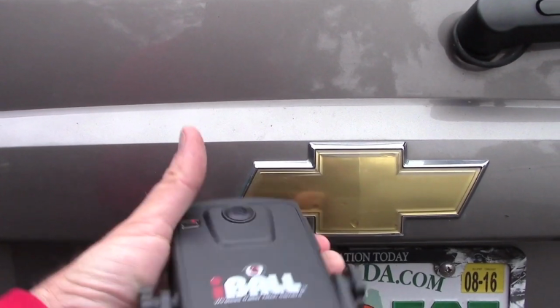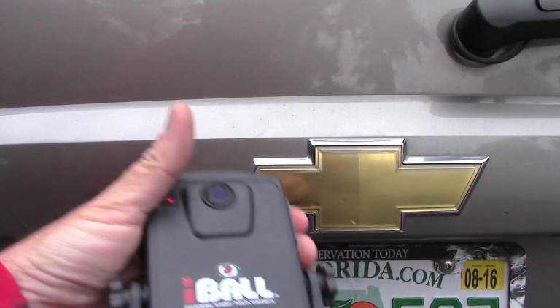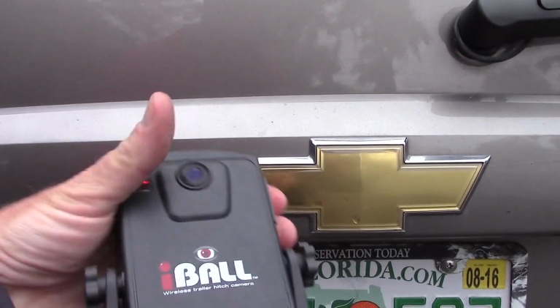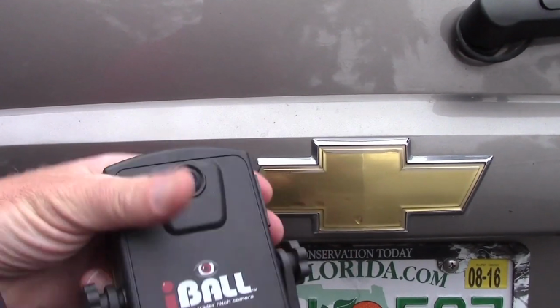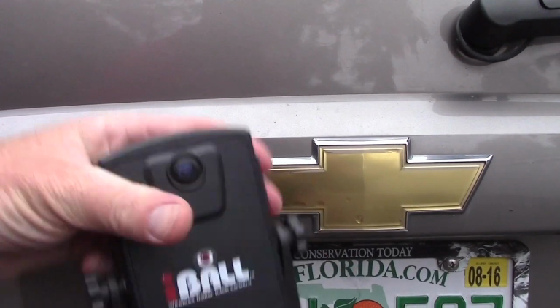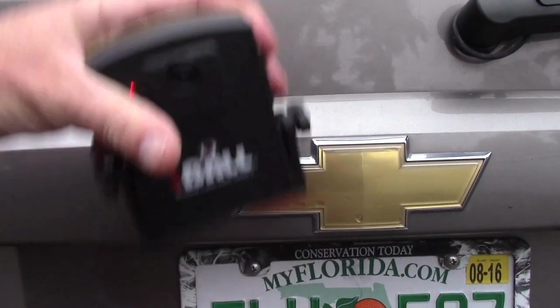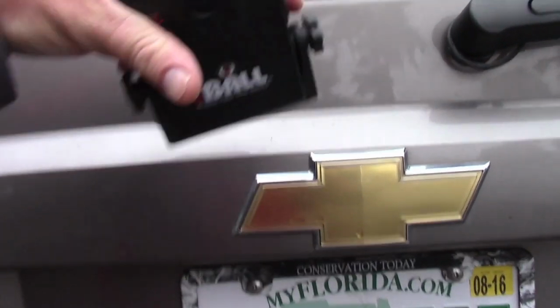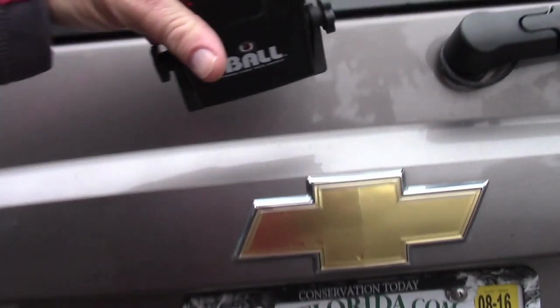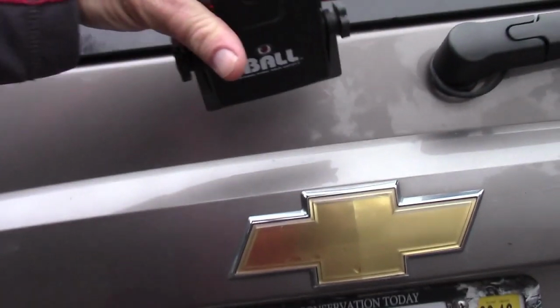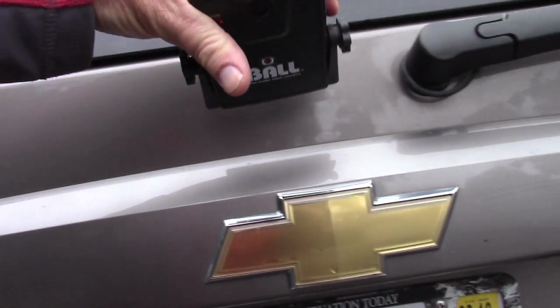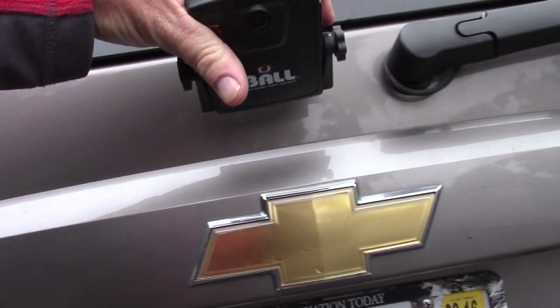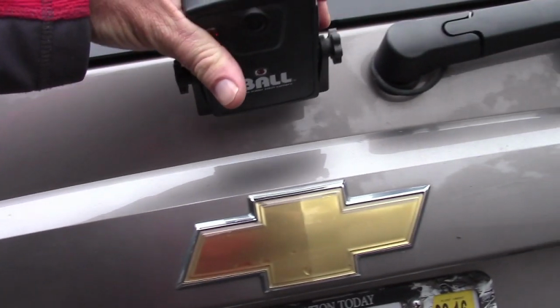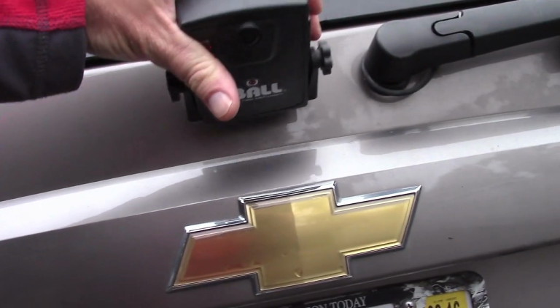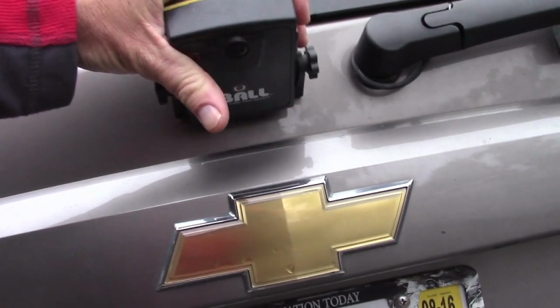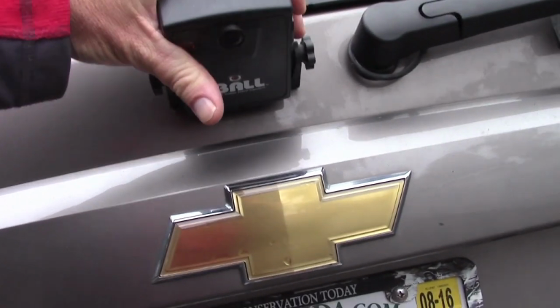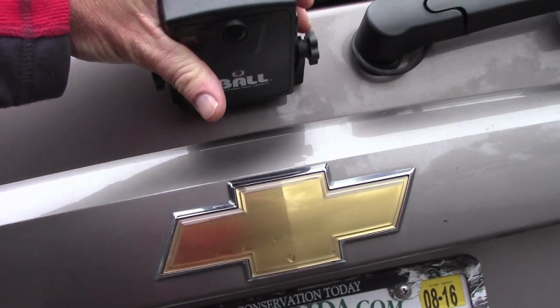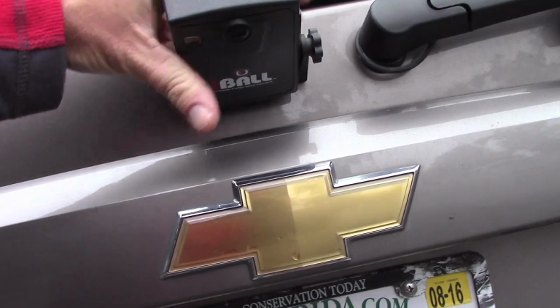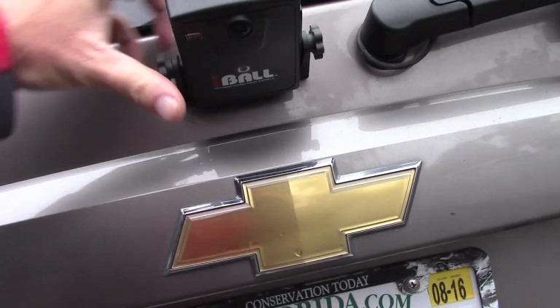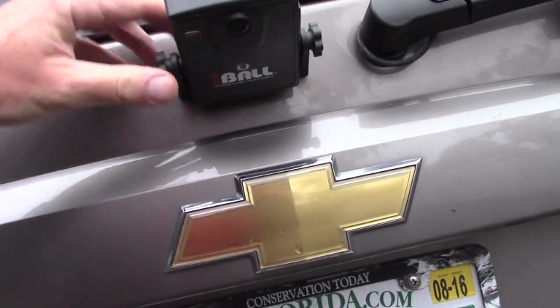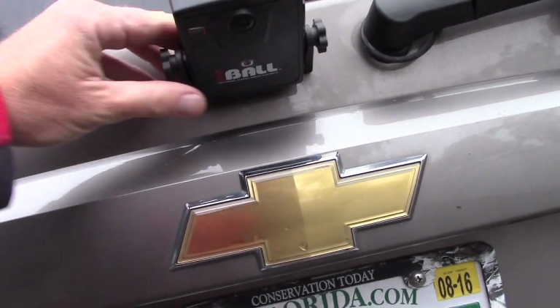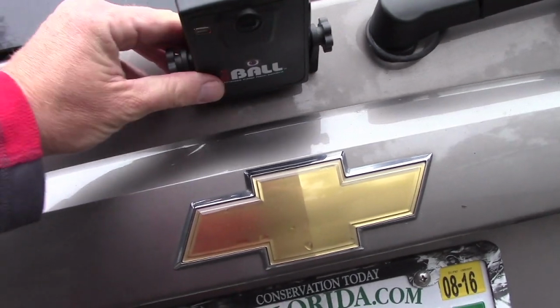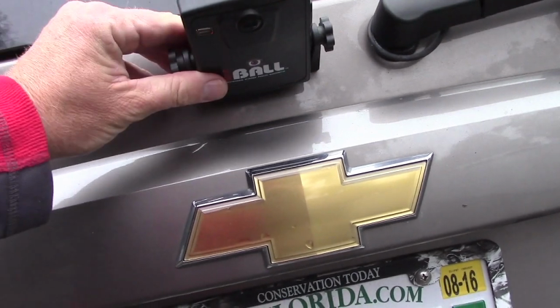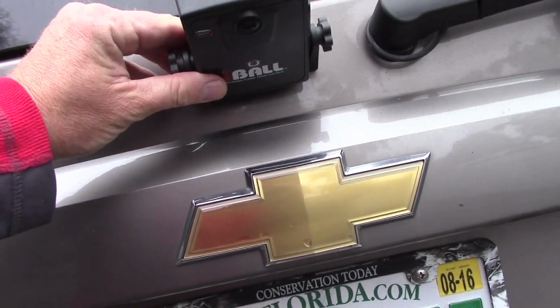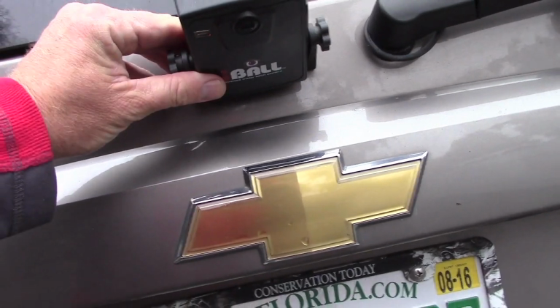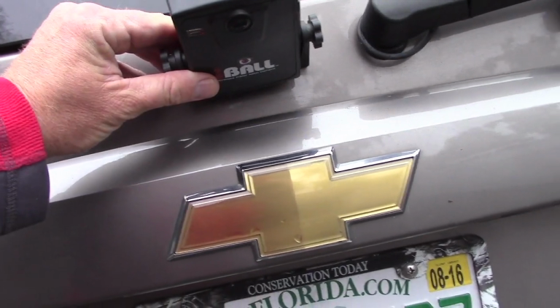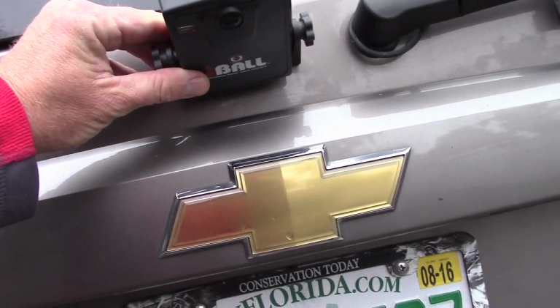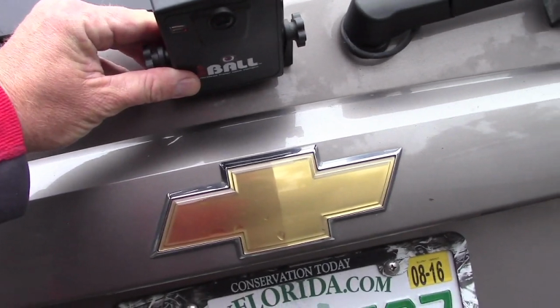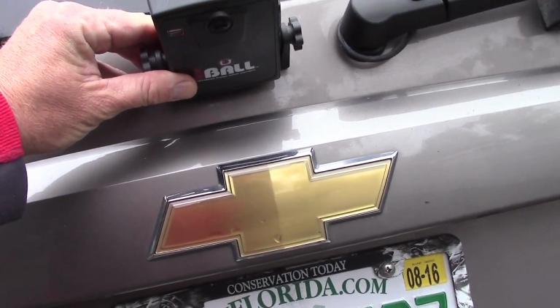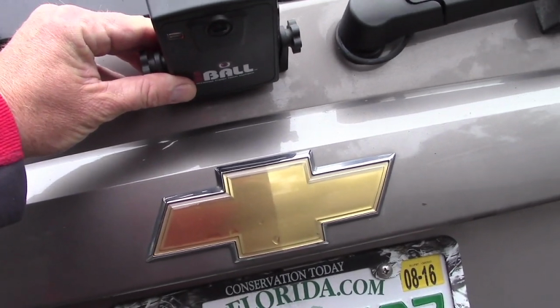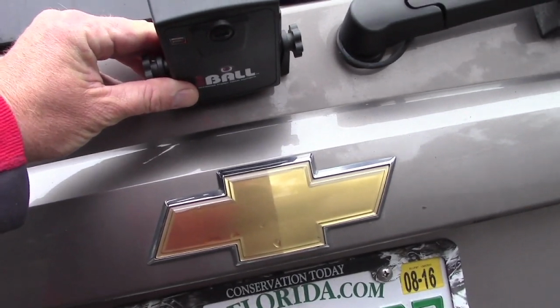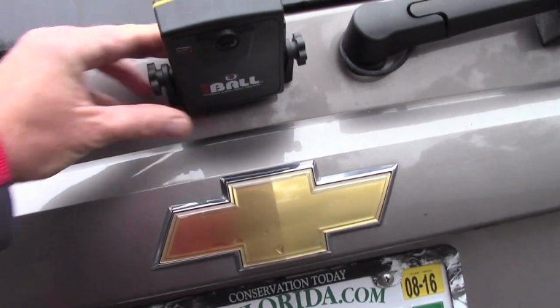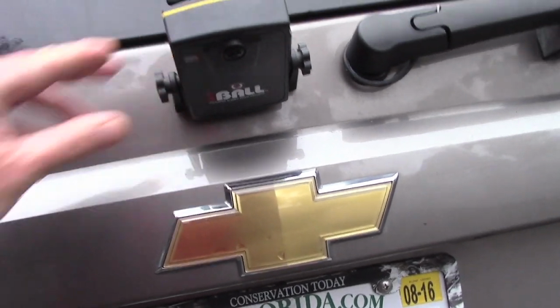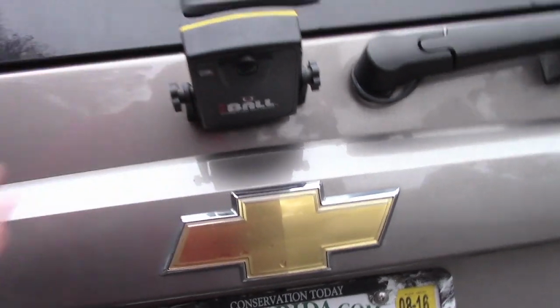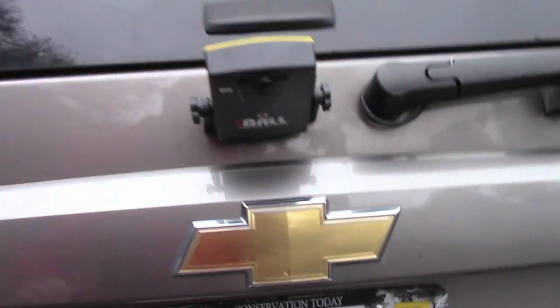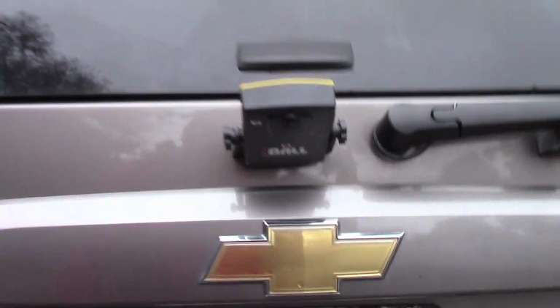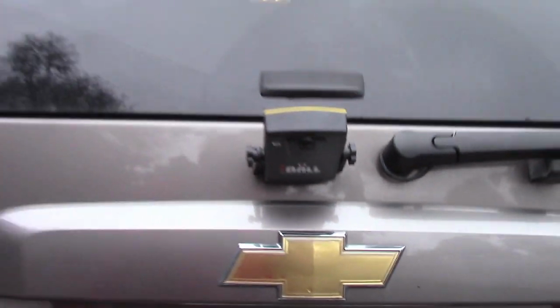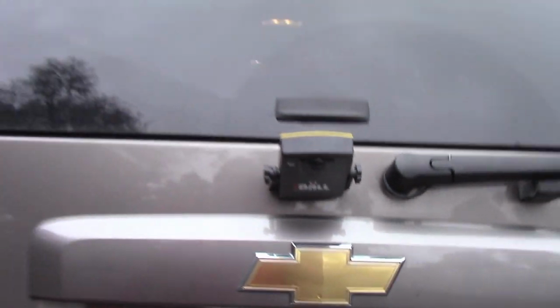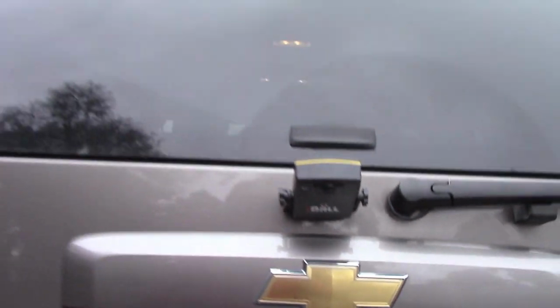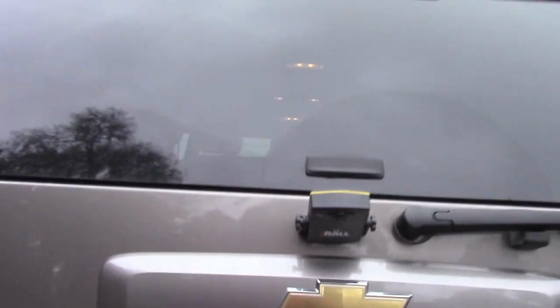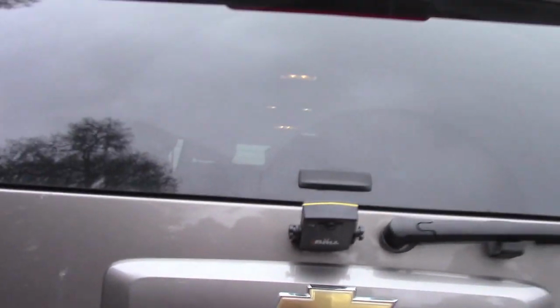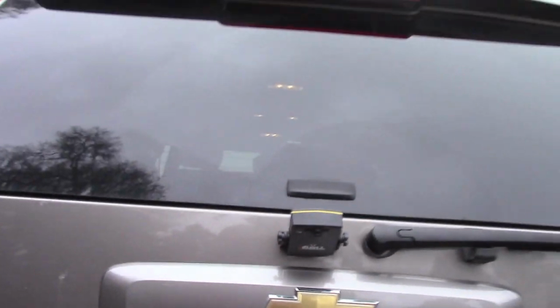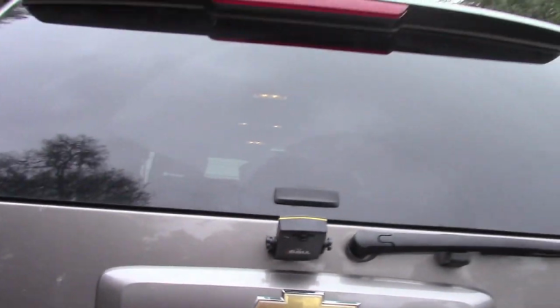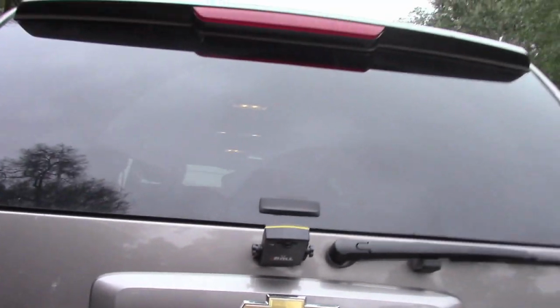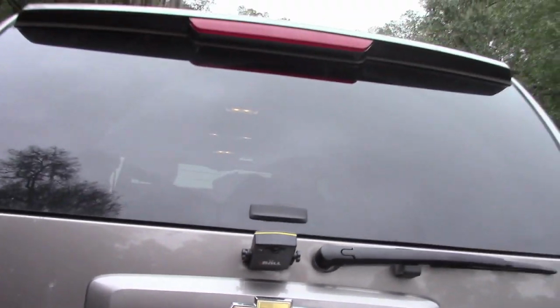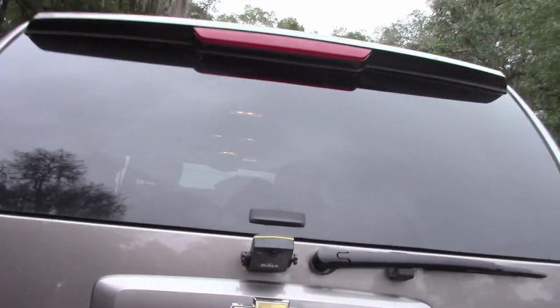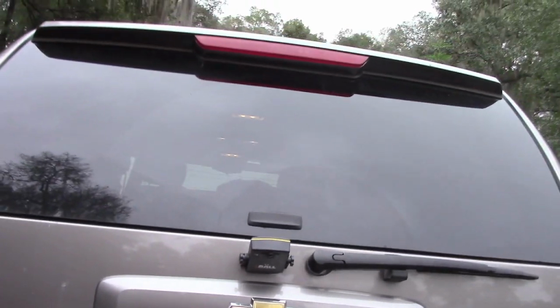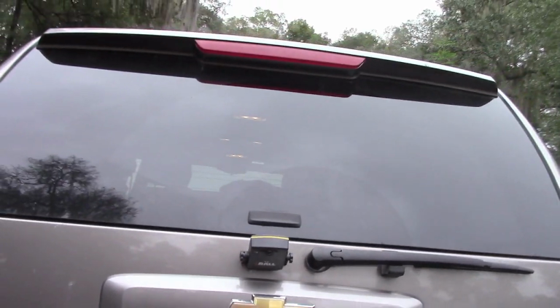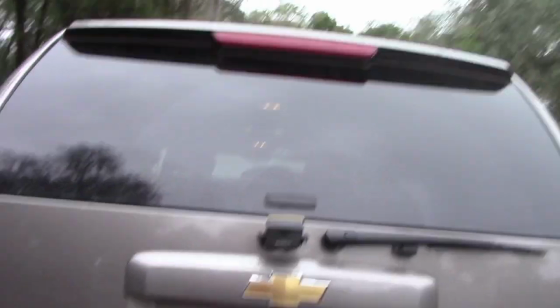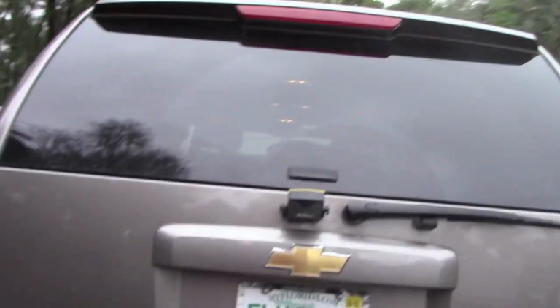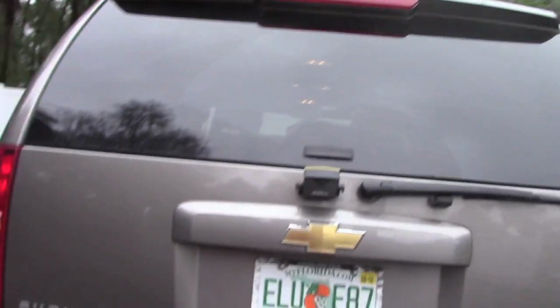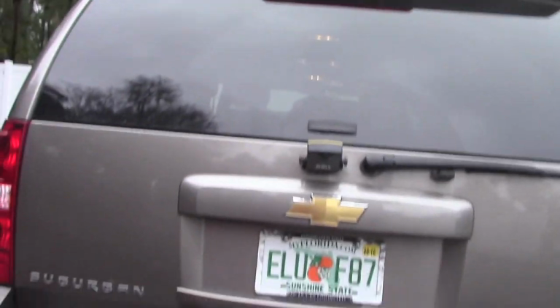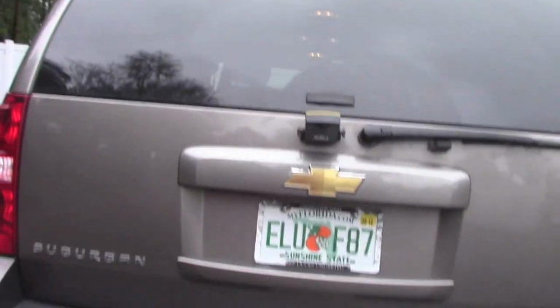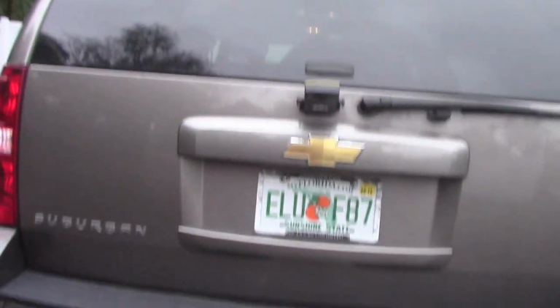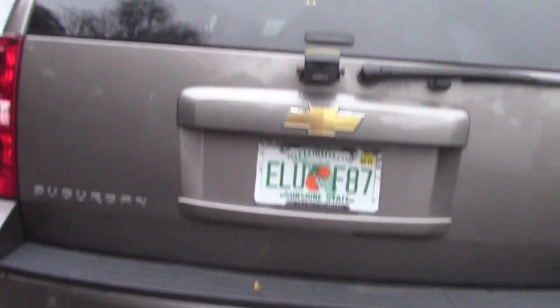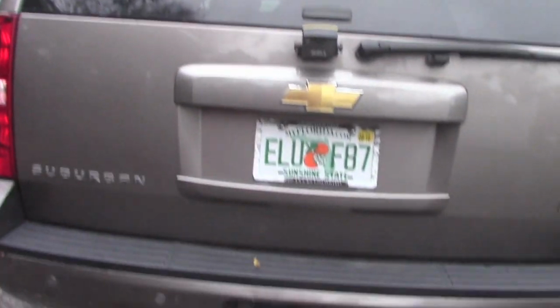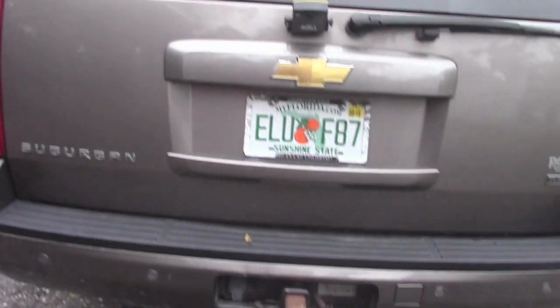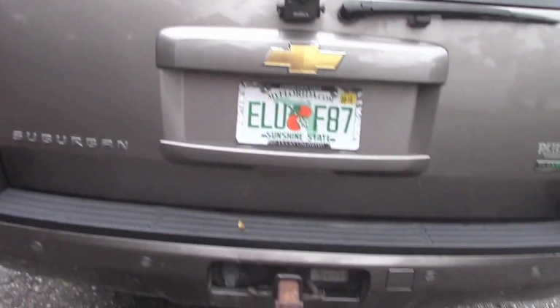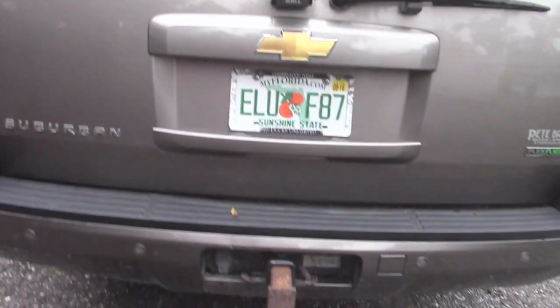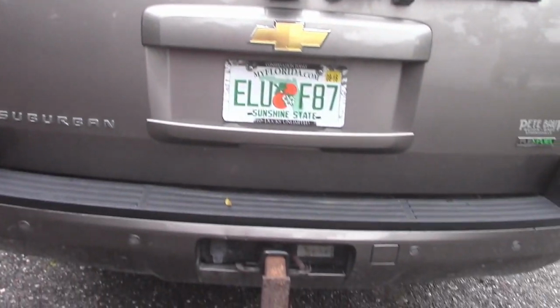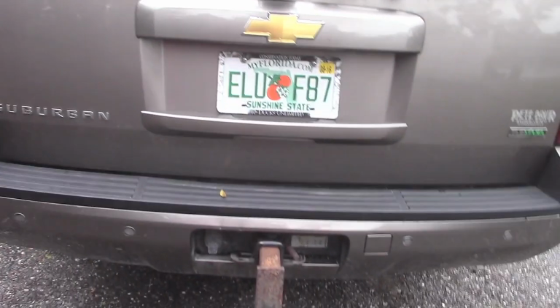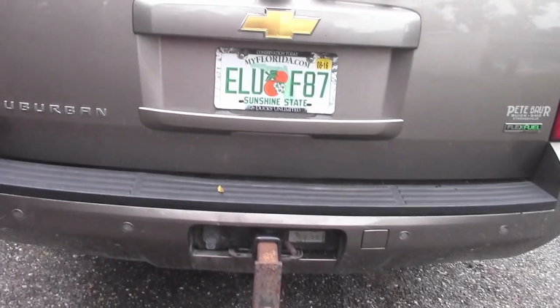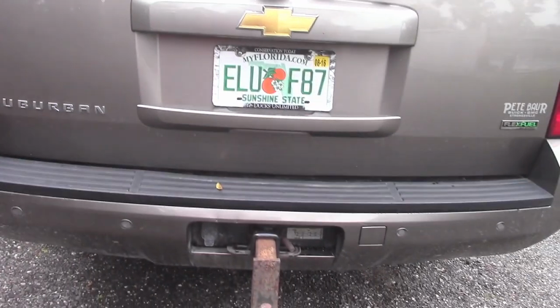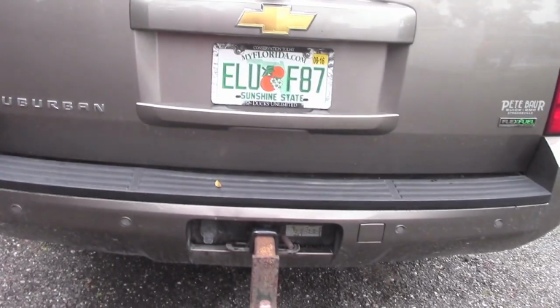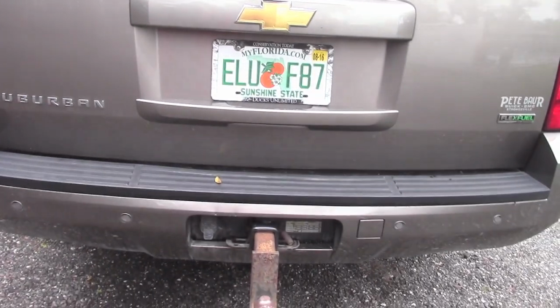Take a walk with me and I'll show you how it hooks up. Turn it on - it's got a big heavy-duty magnet on the bottom and you stick it anywhere on your vehicle that you want. What I do is I put mine there so it looks down directly at my trailer hitch.